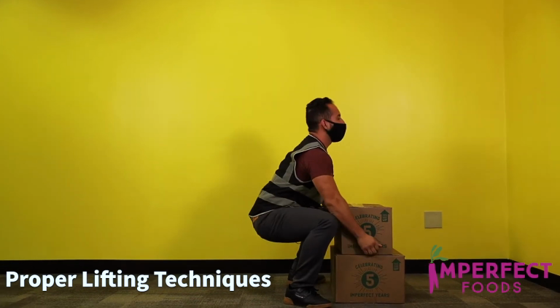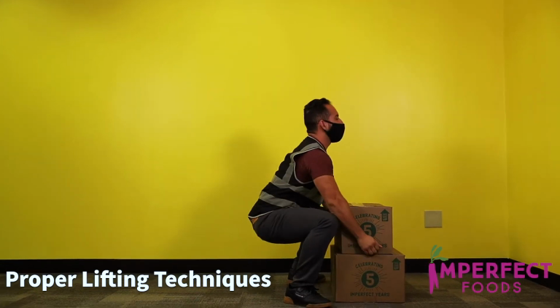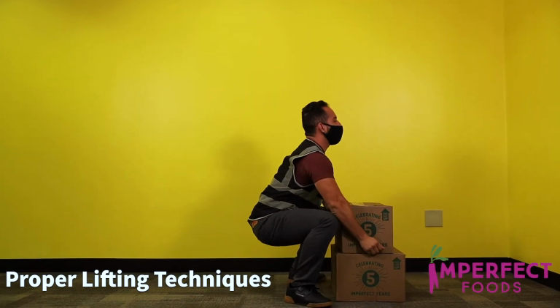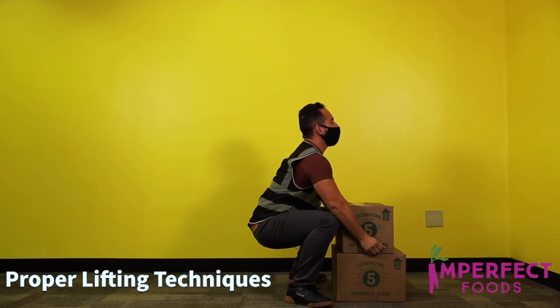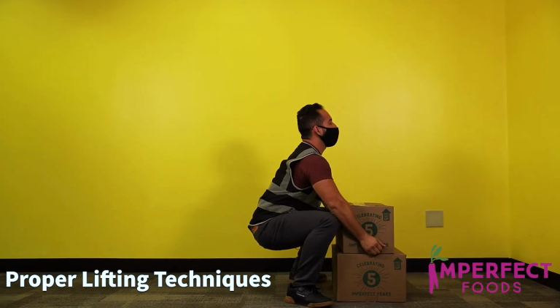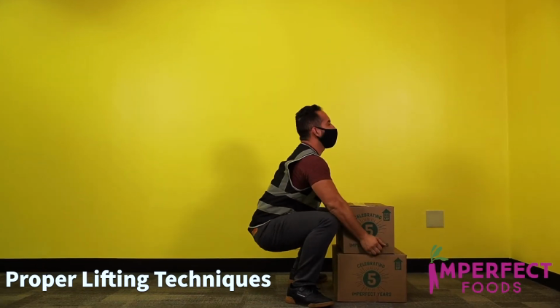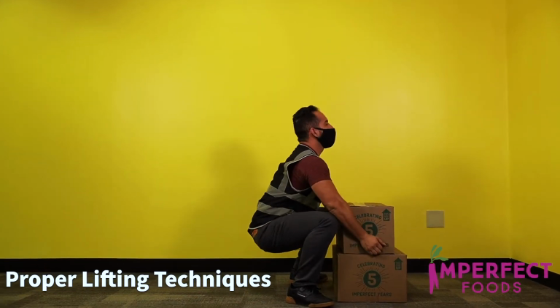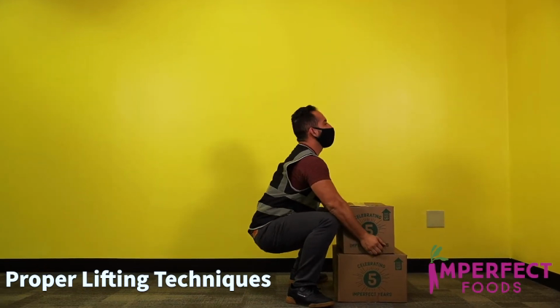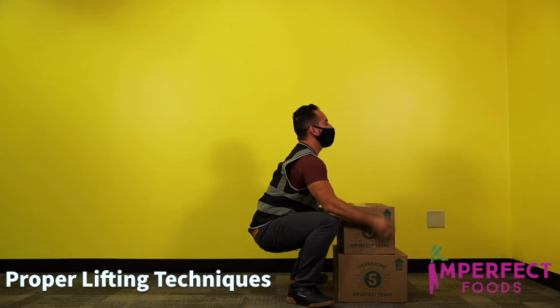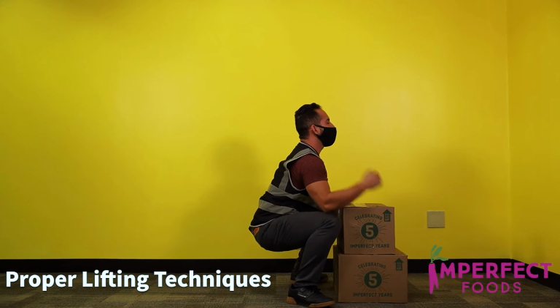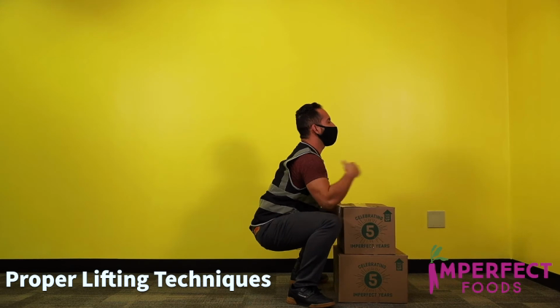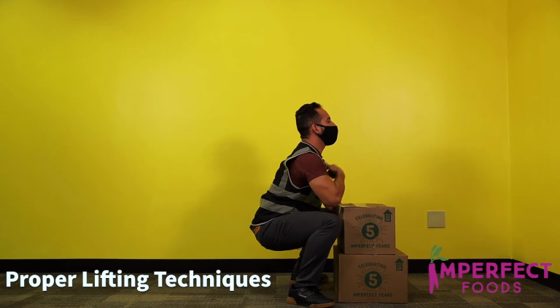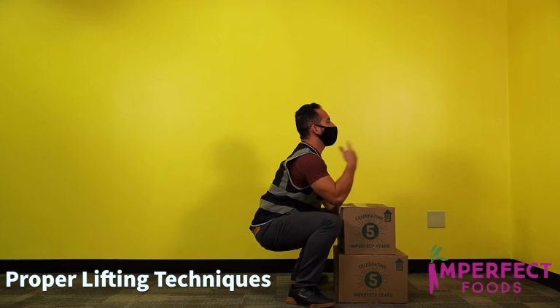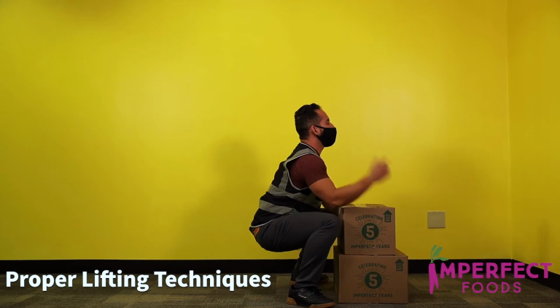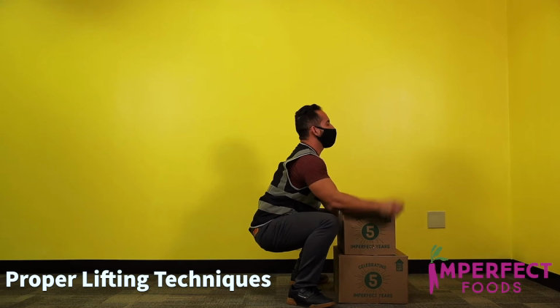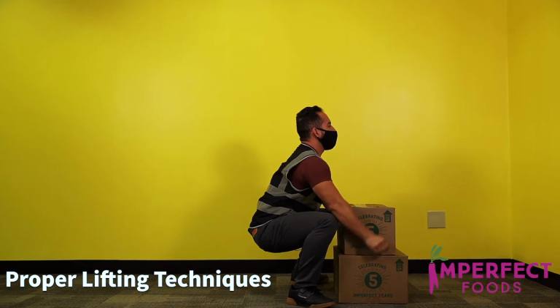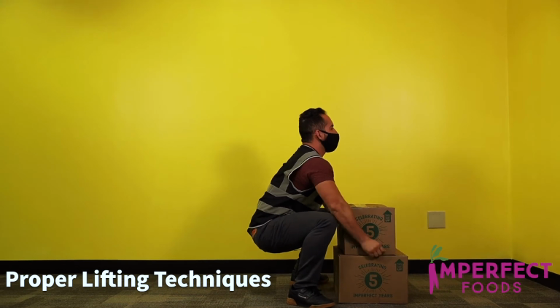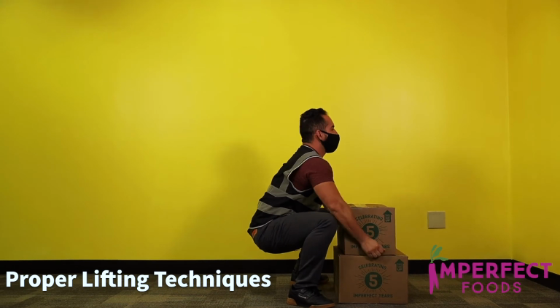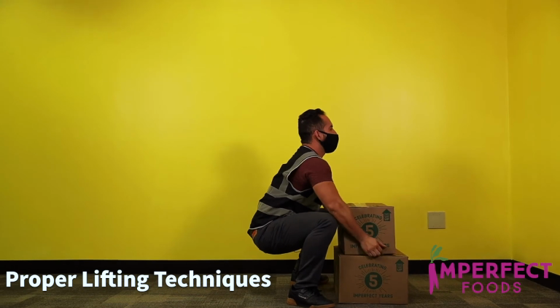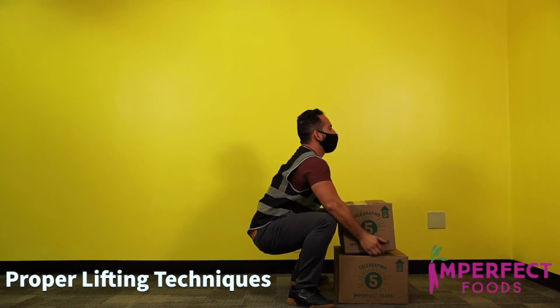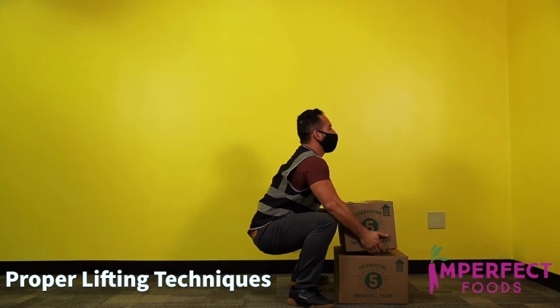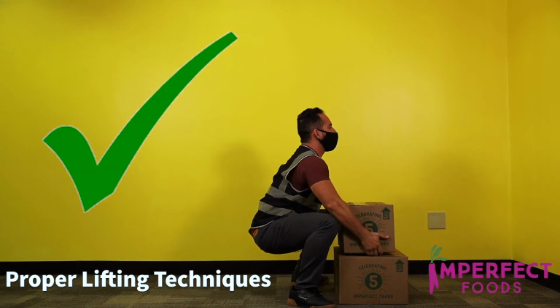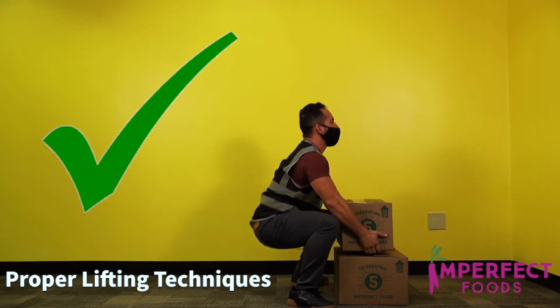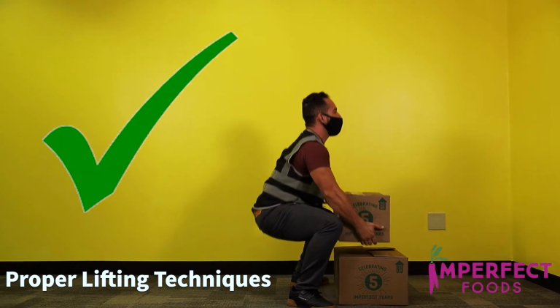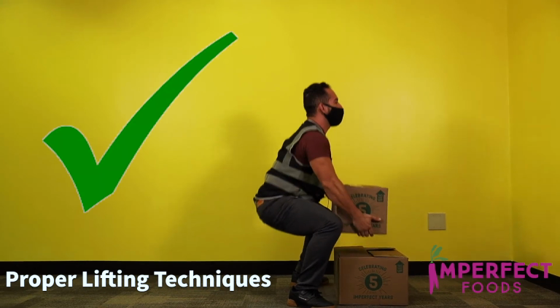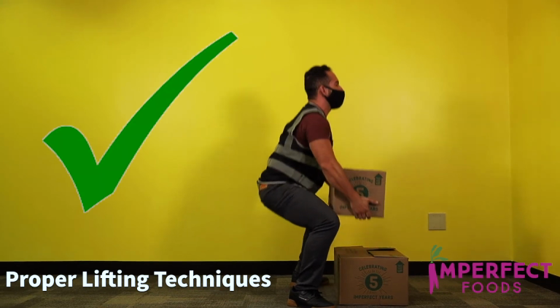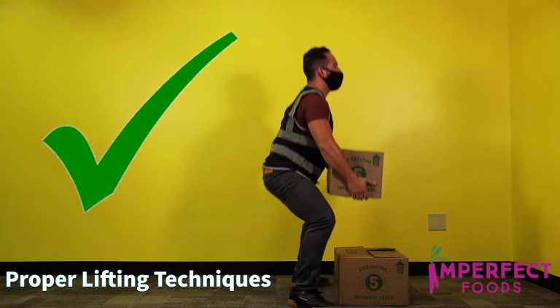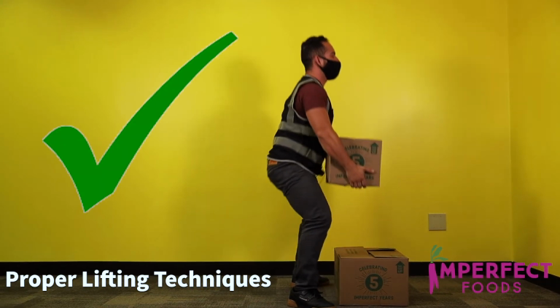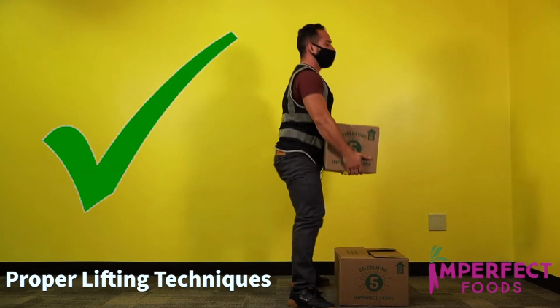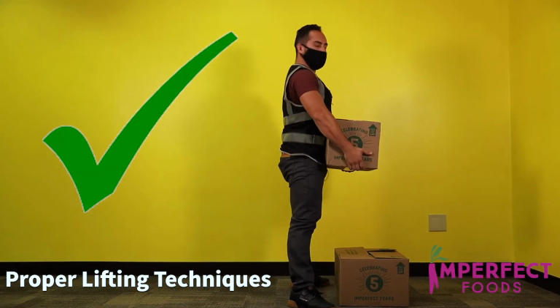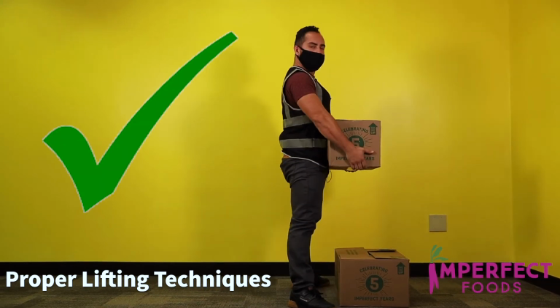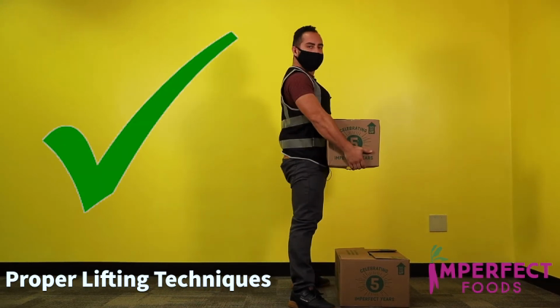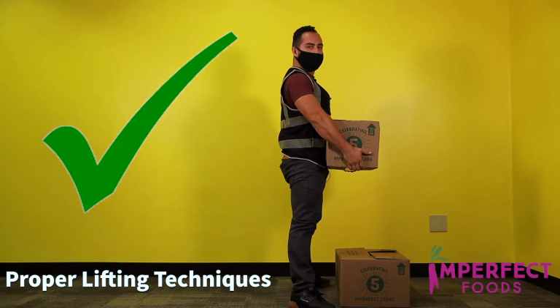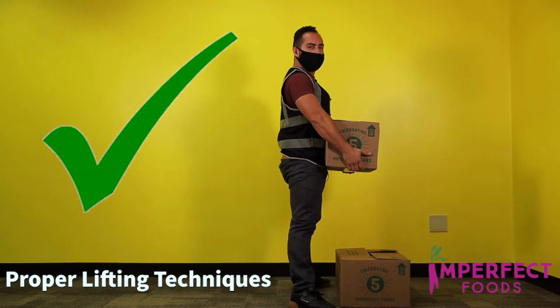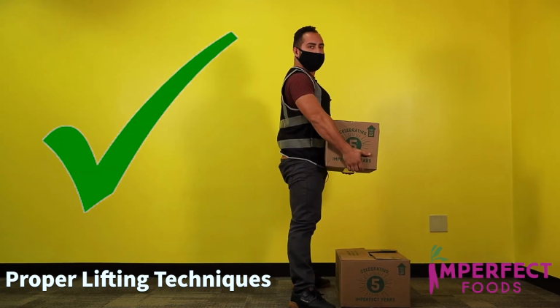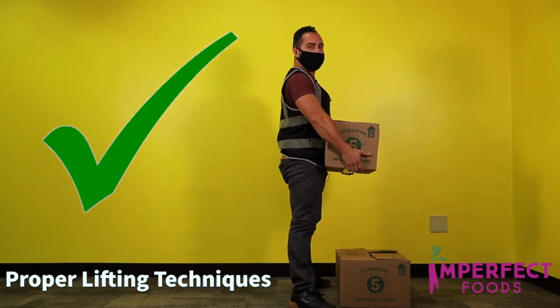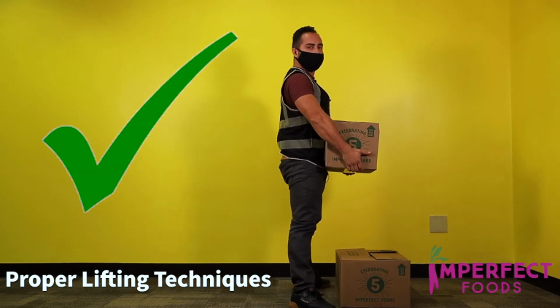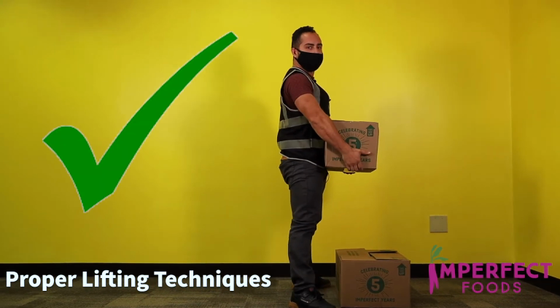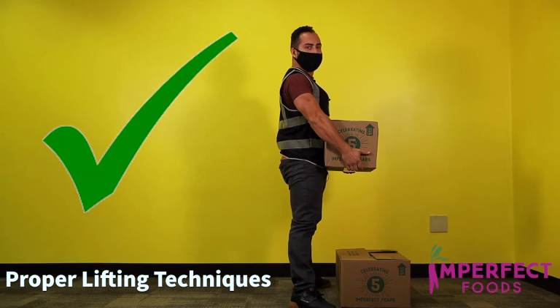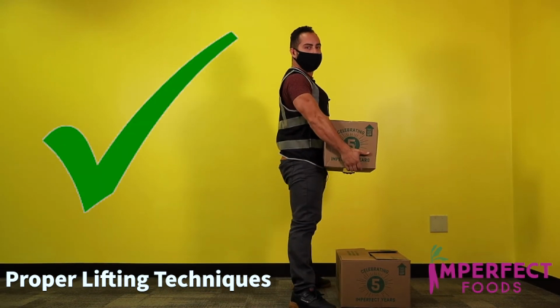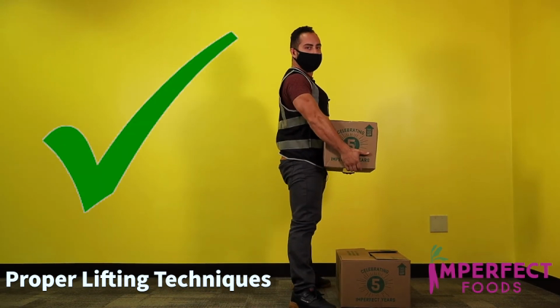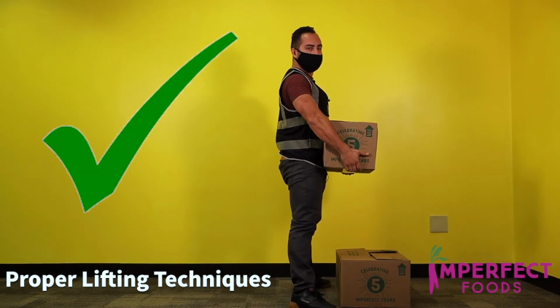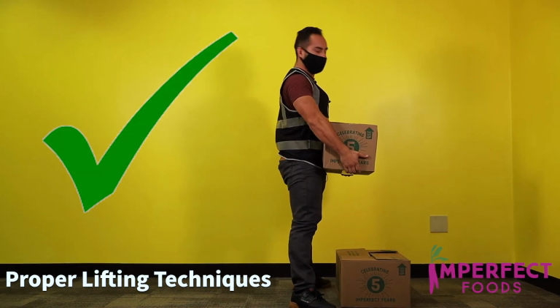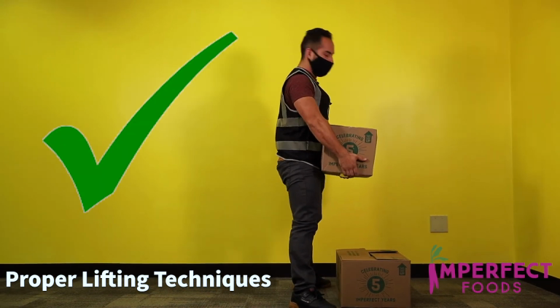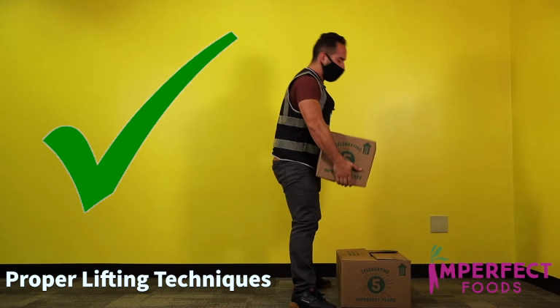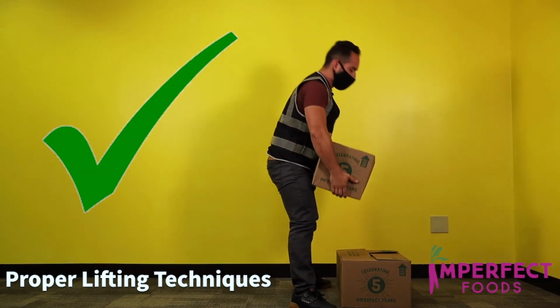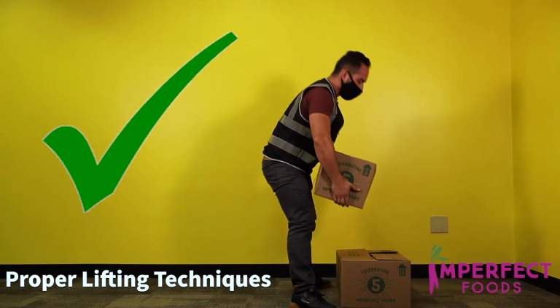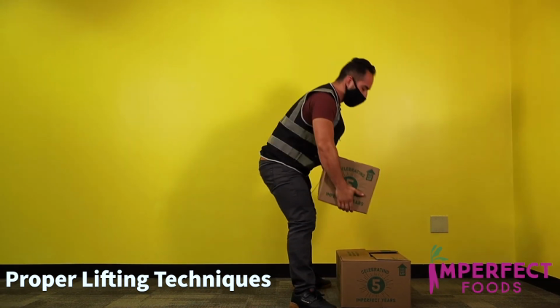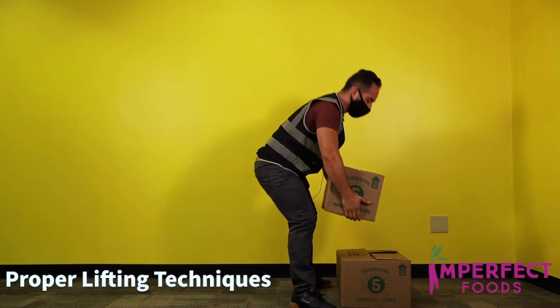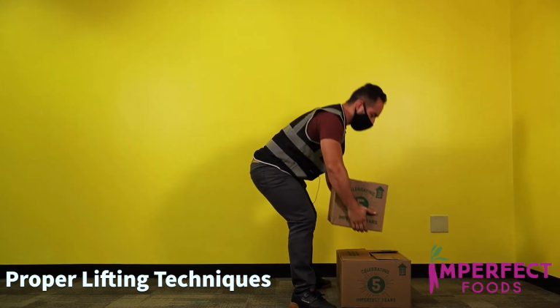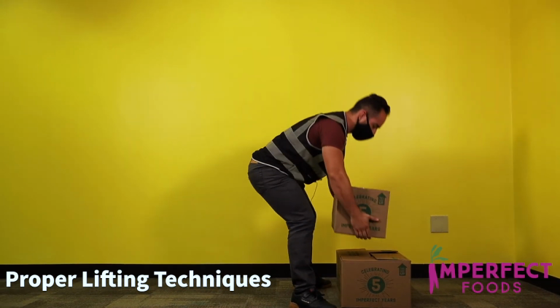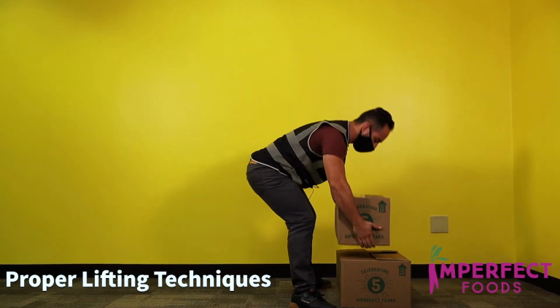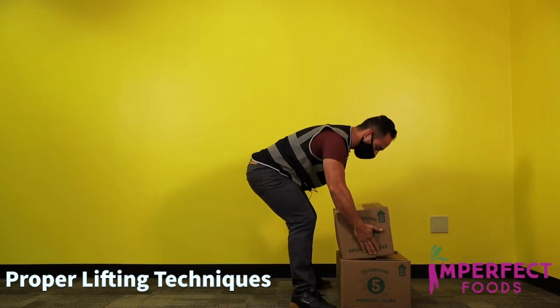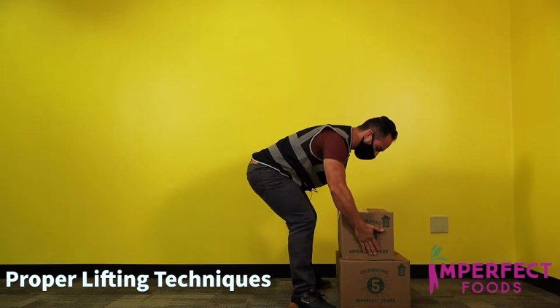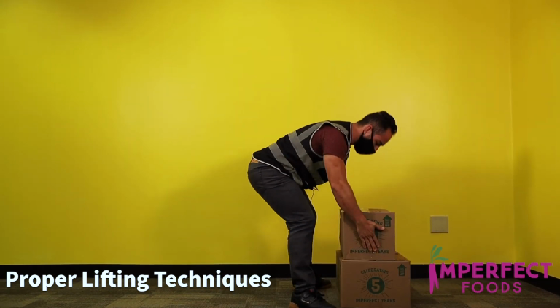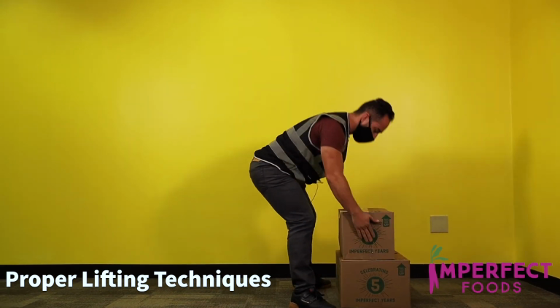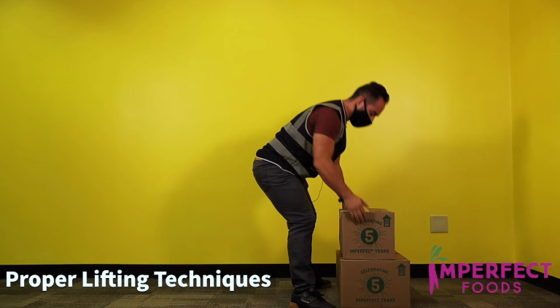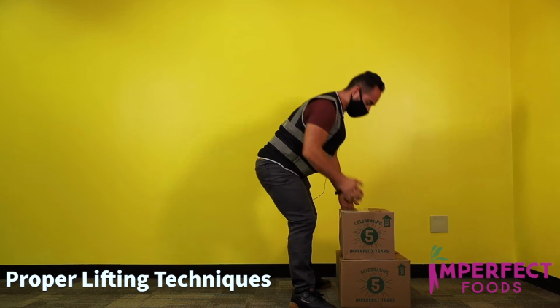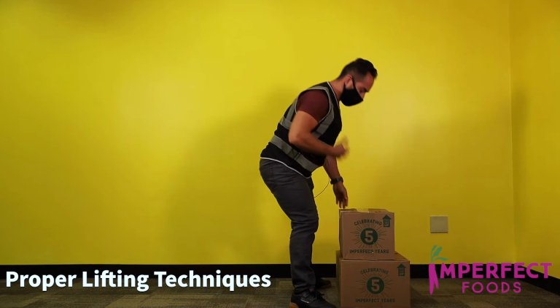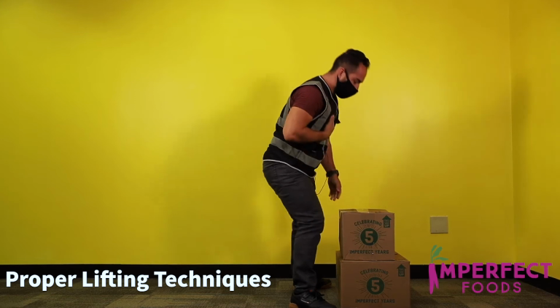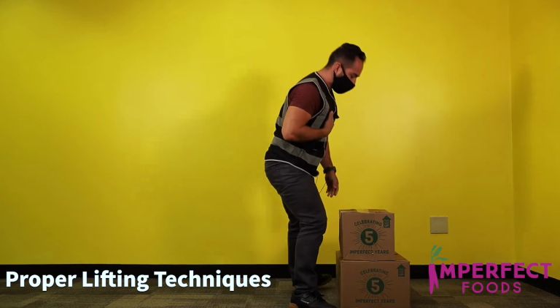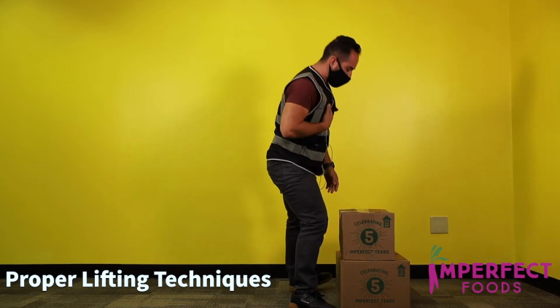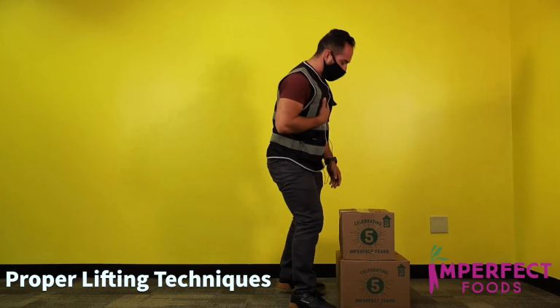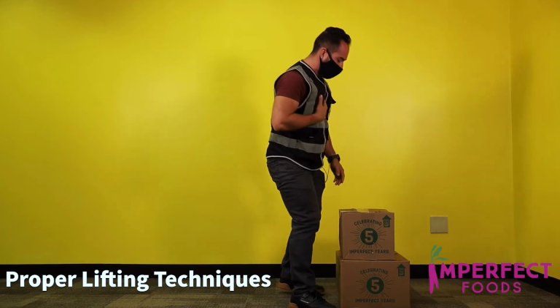Right here — keeping your chest up, looking forward, pick up. Keeping your core tight at the same time.